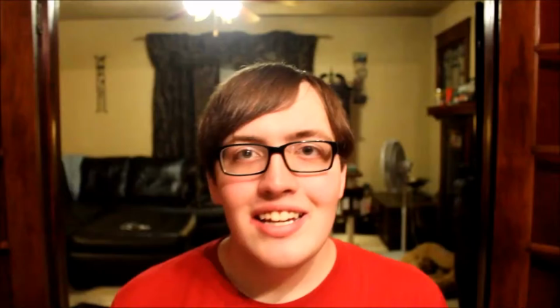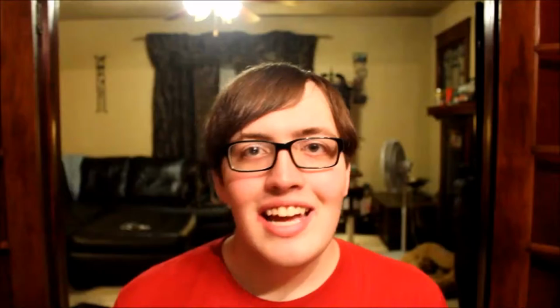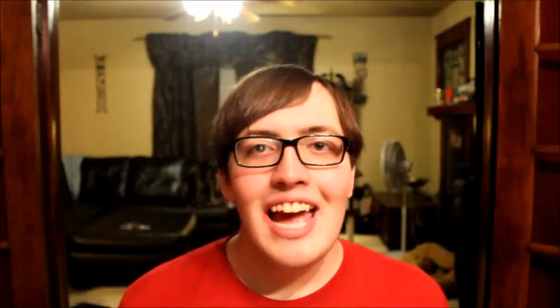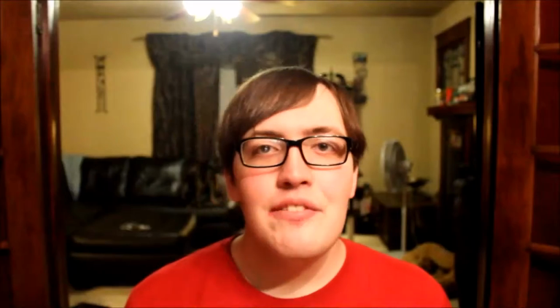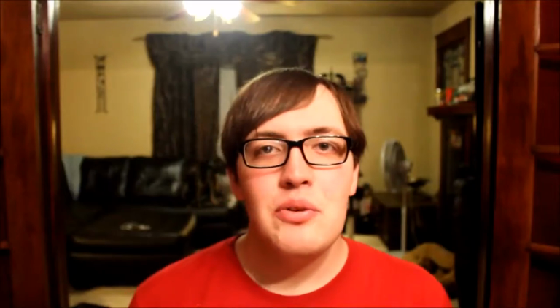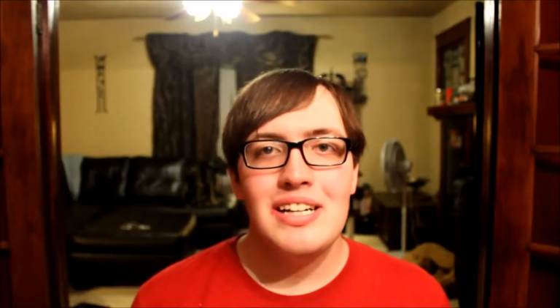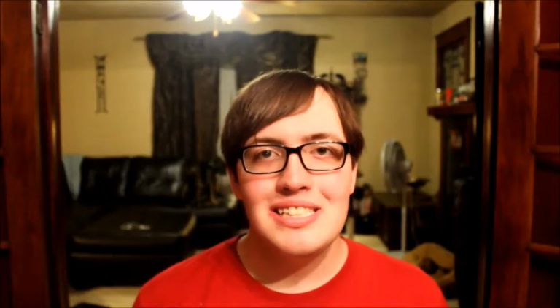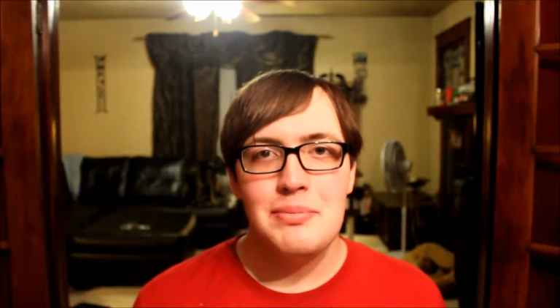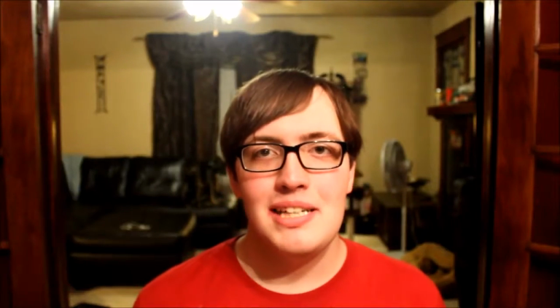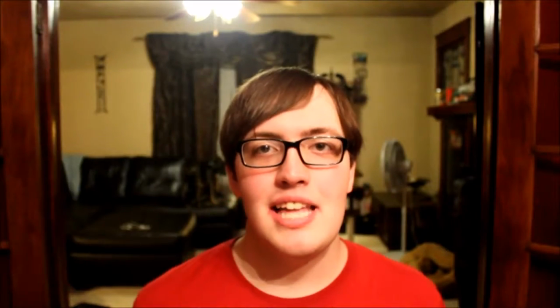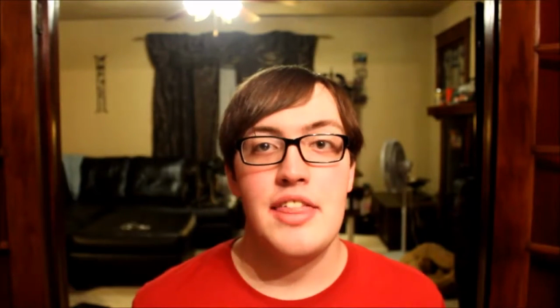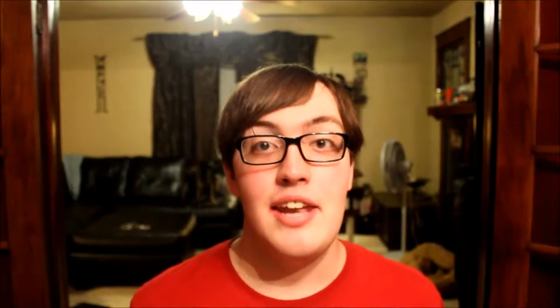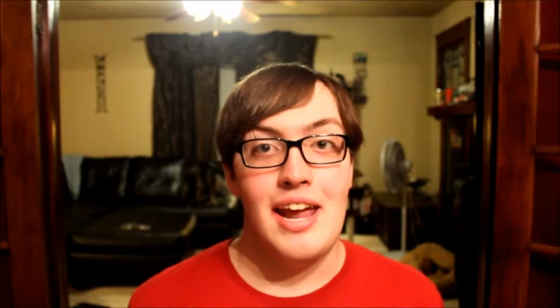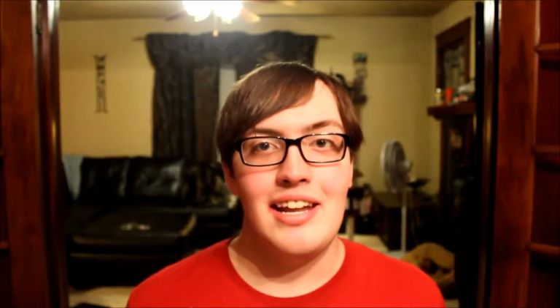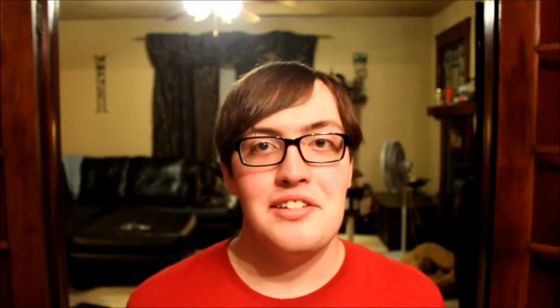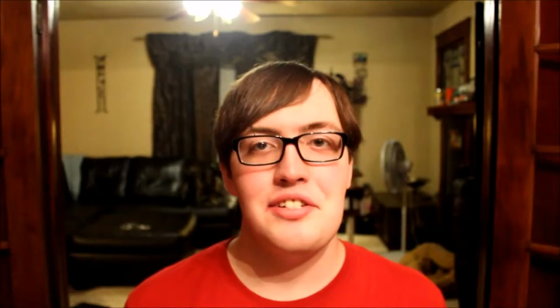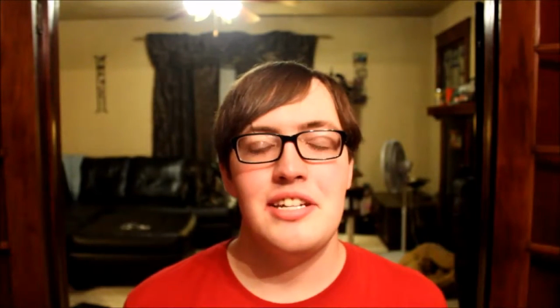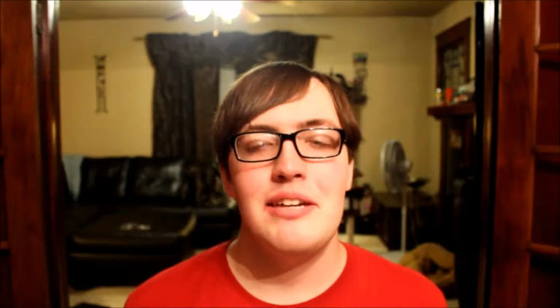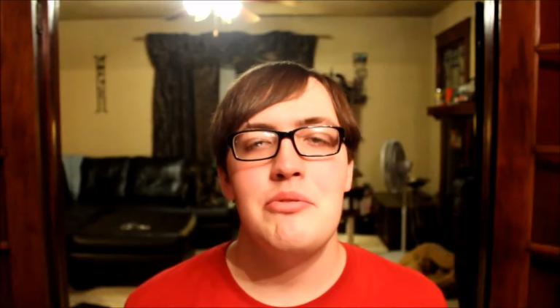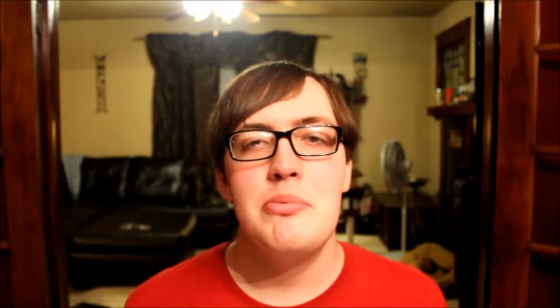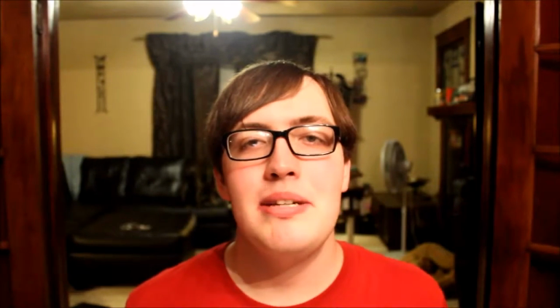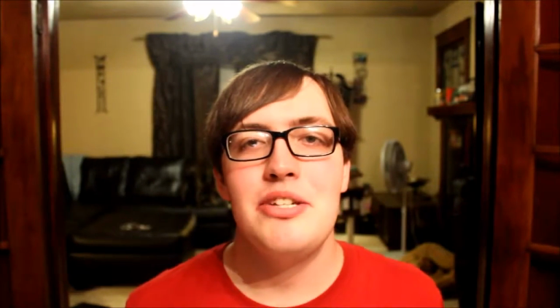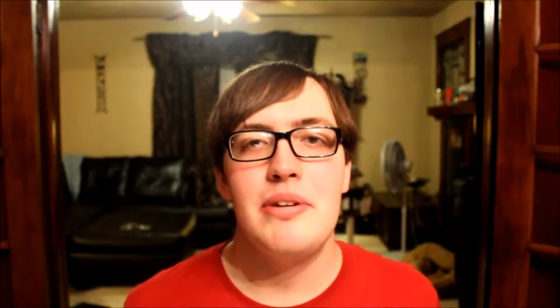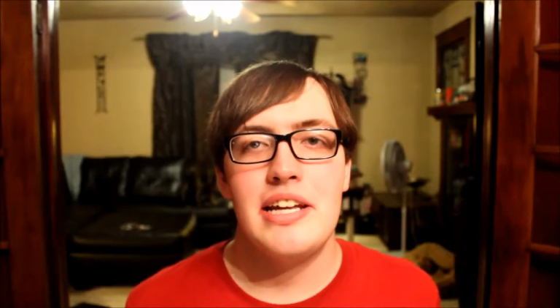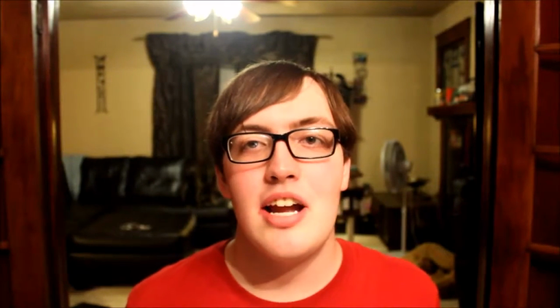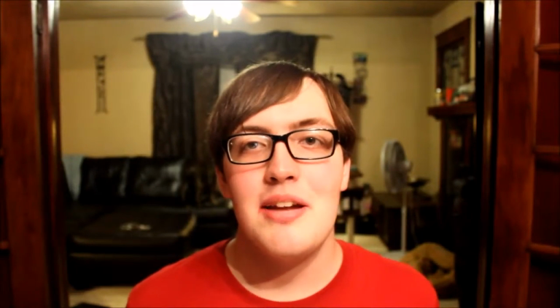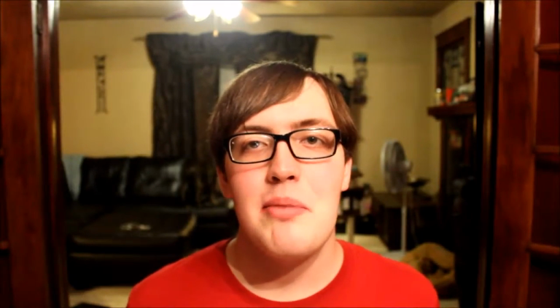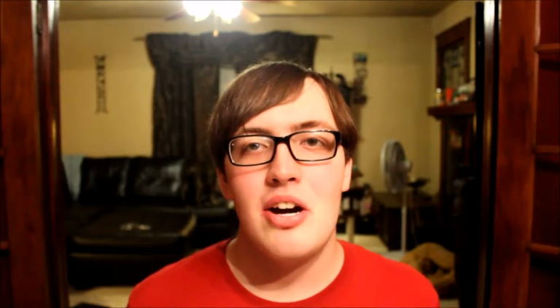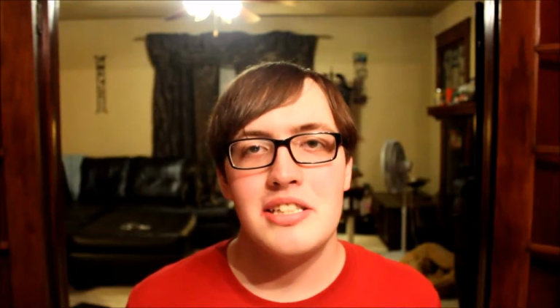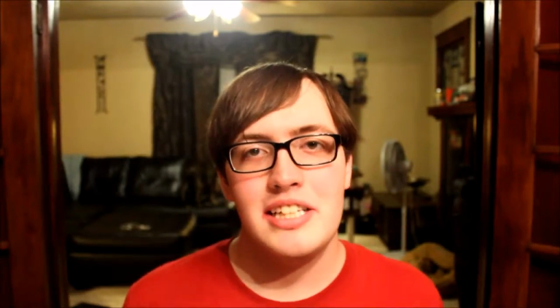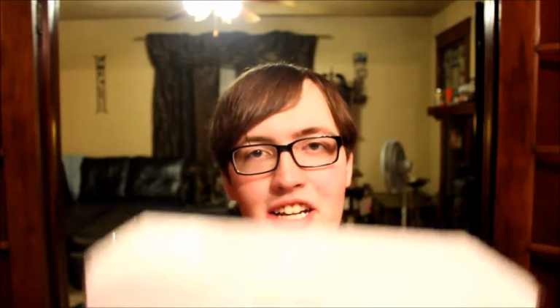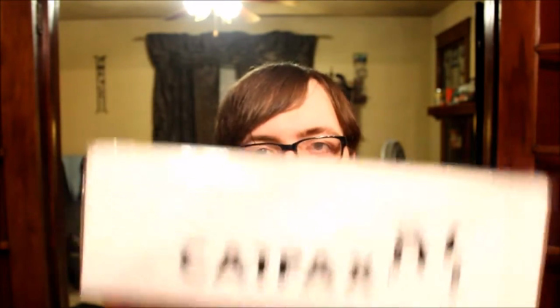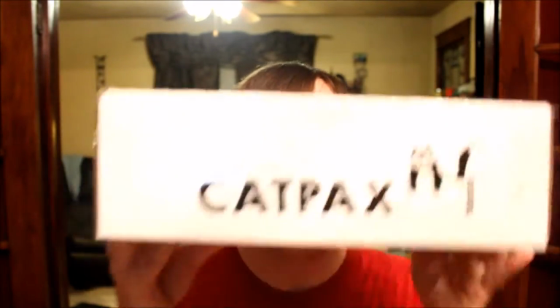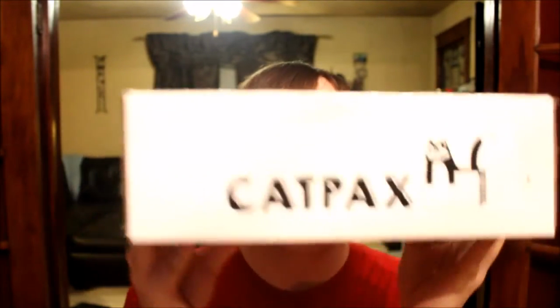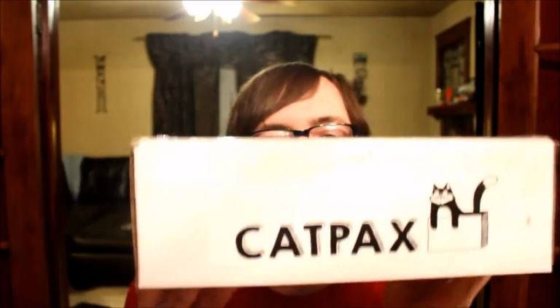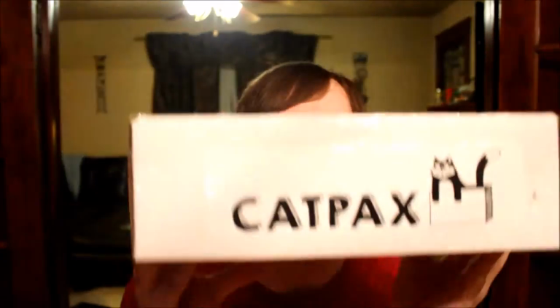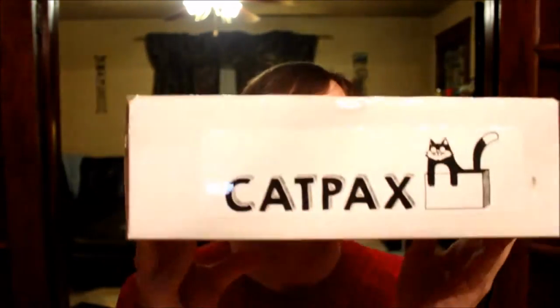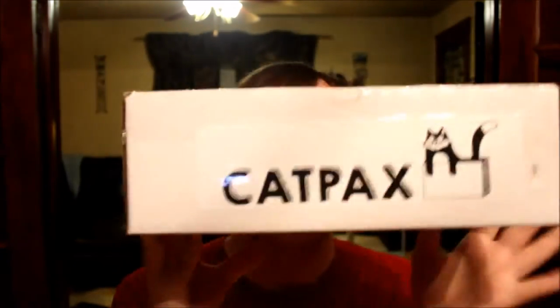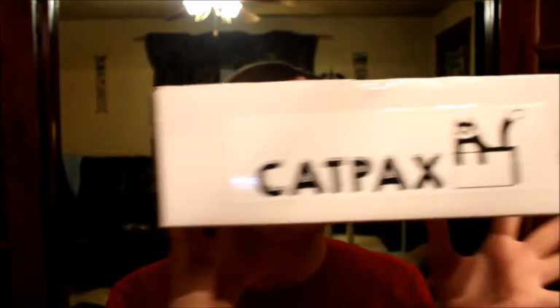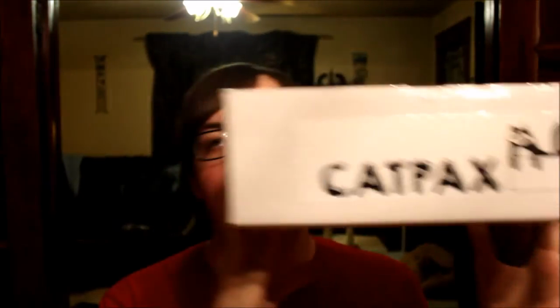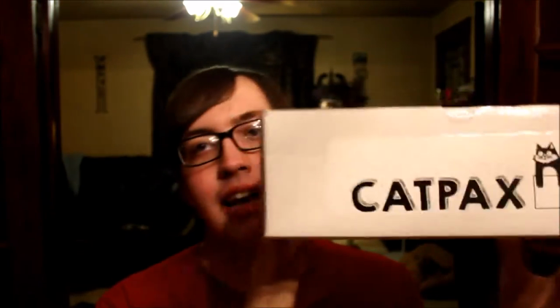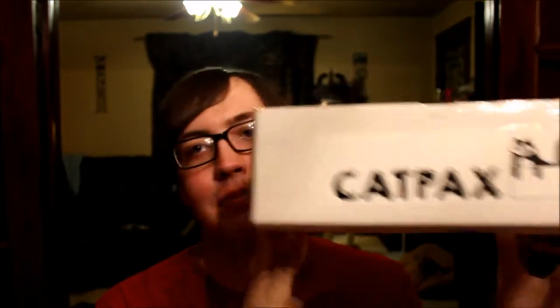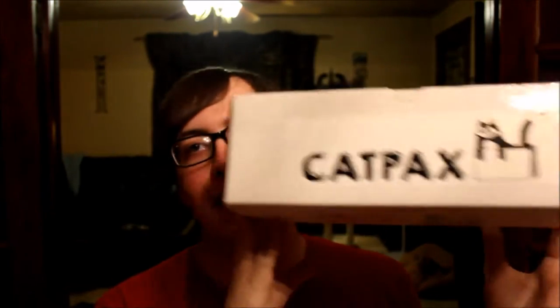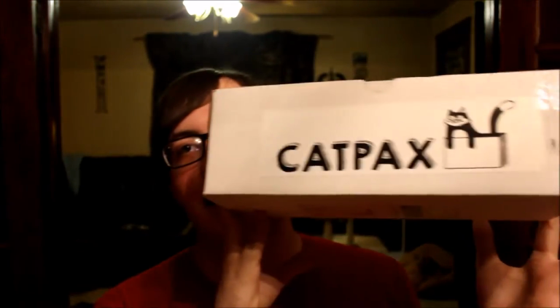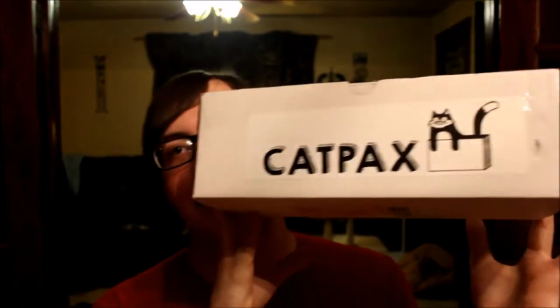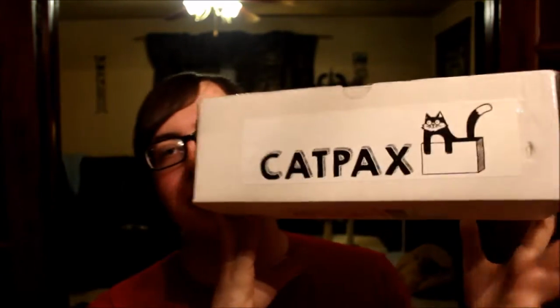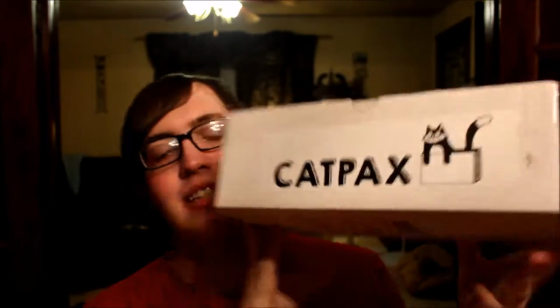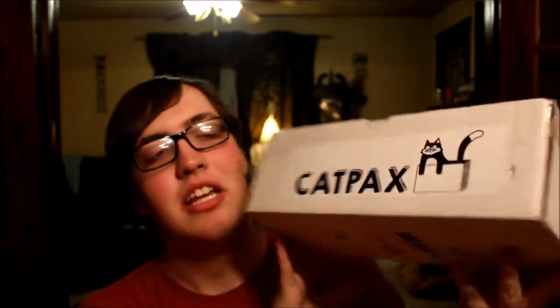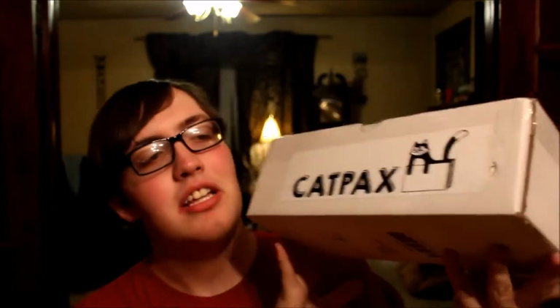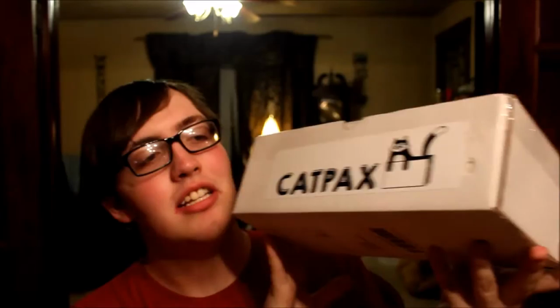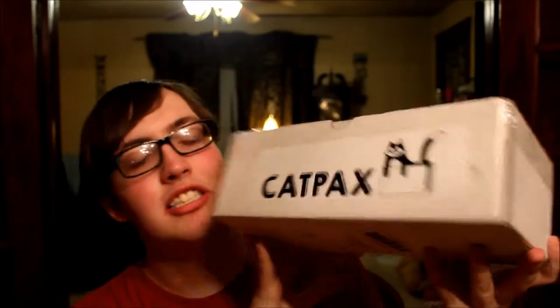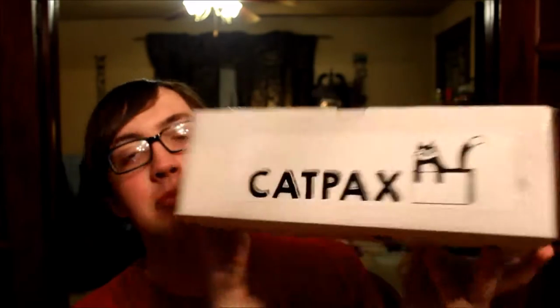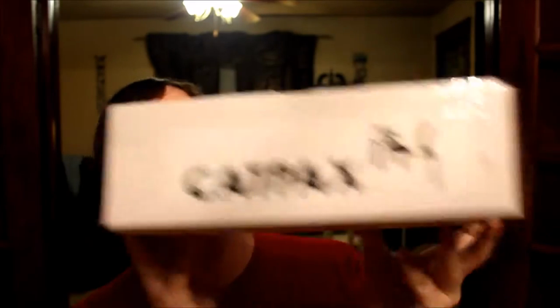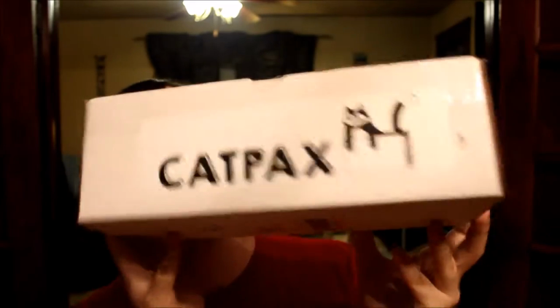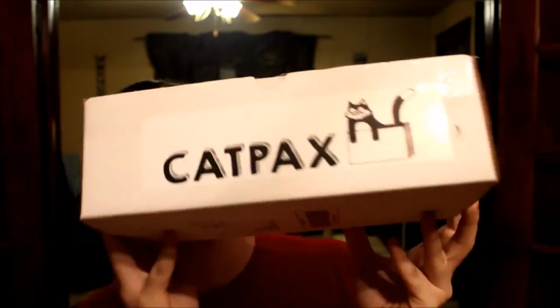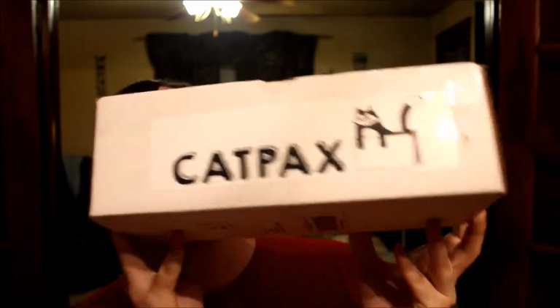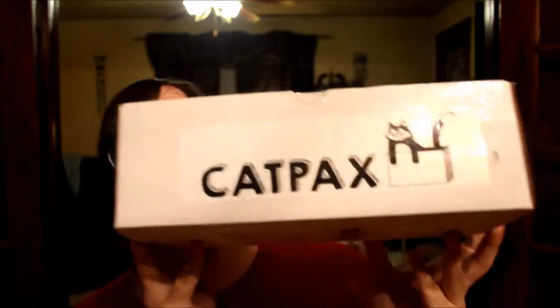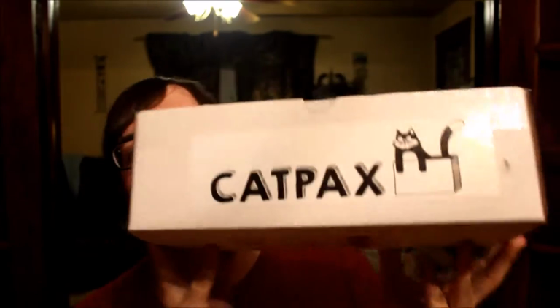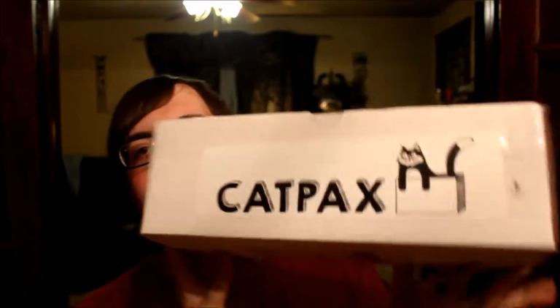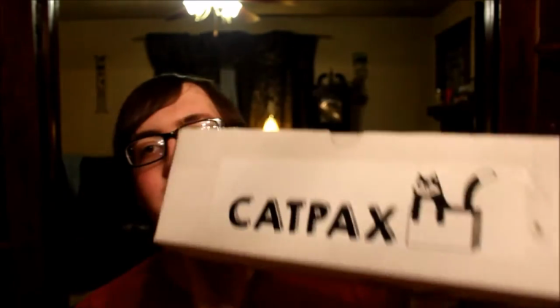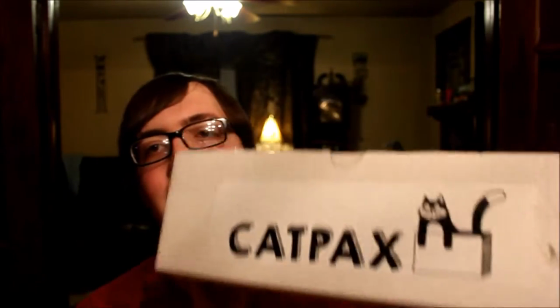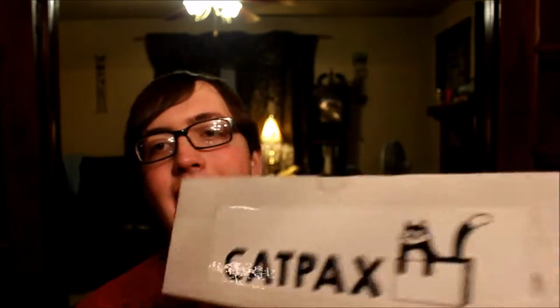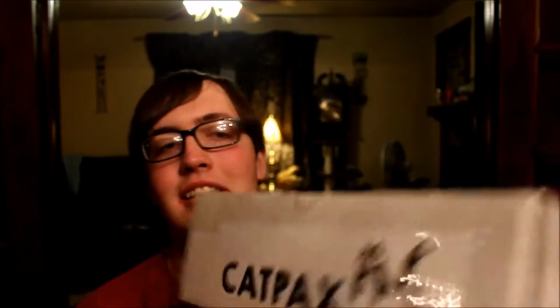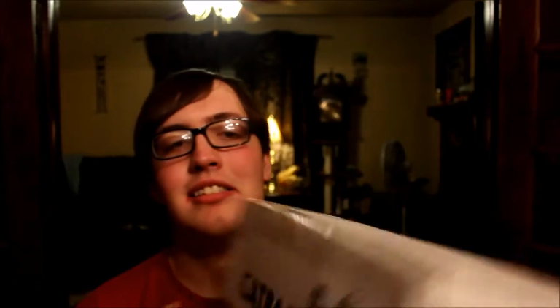Hi everyone, it's me, Seth and Ed, and today we'll be doing an unboxing of Cat Packs, the subscription box for cats.